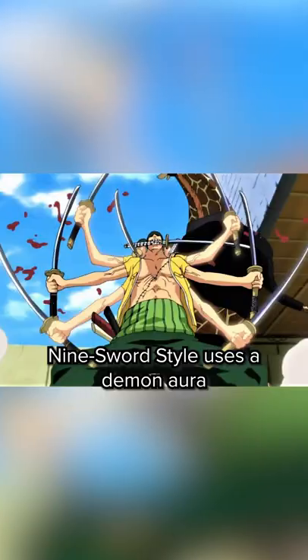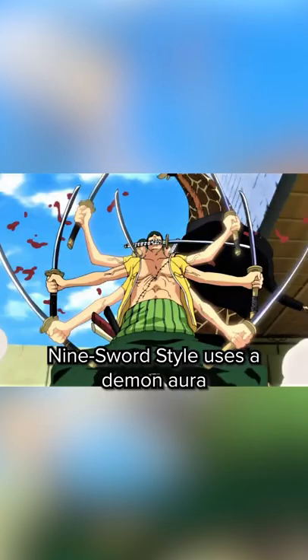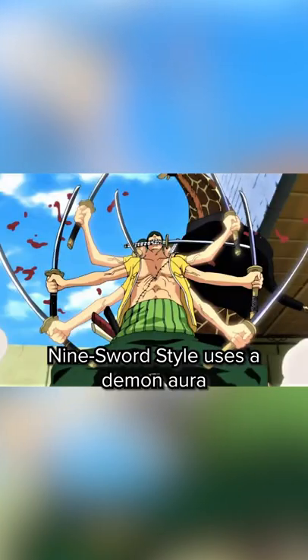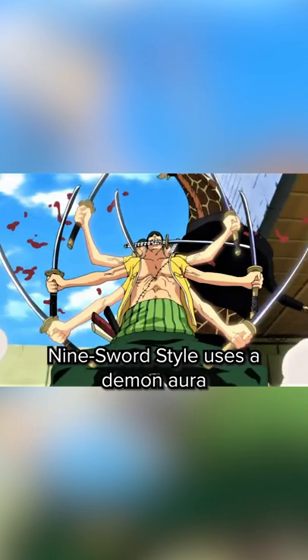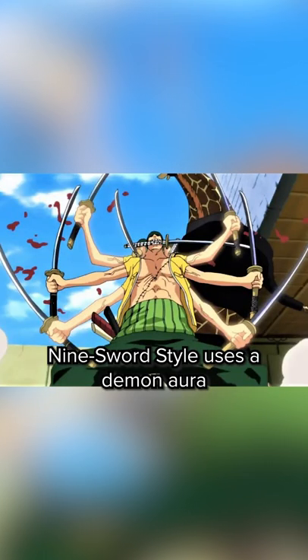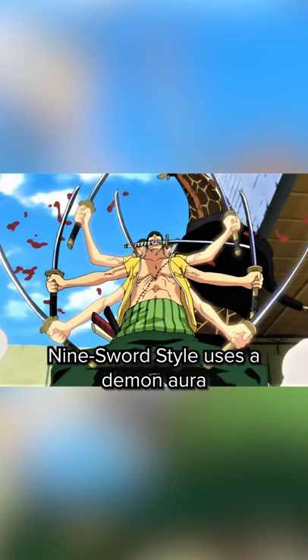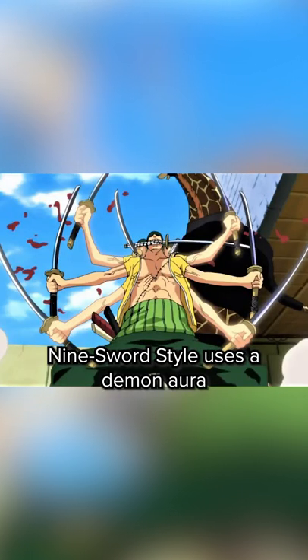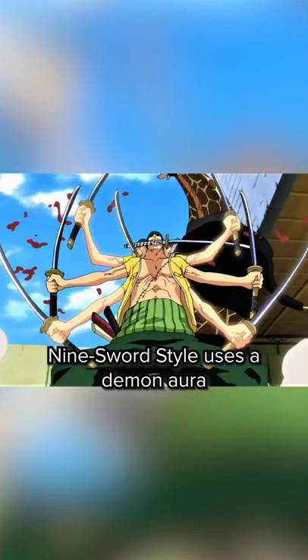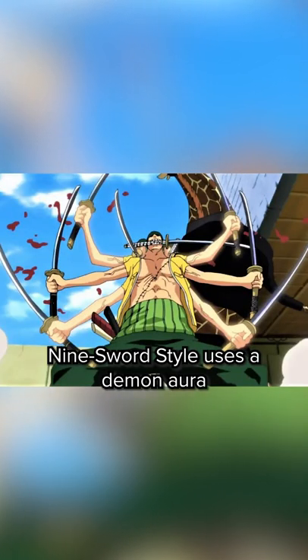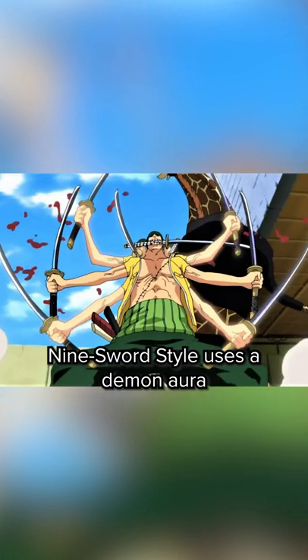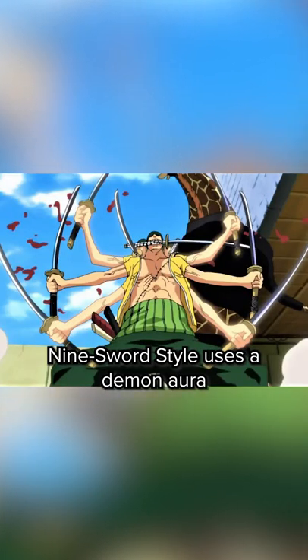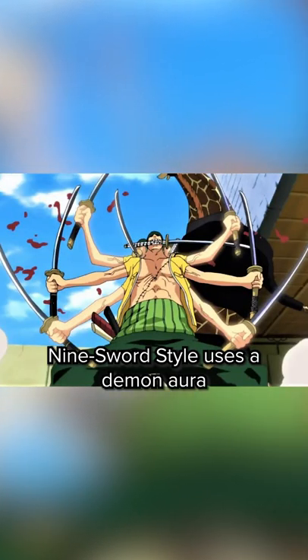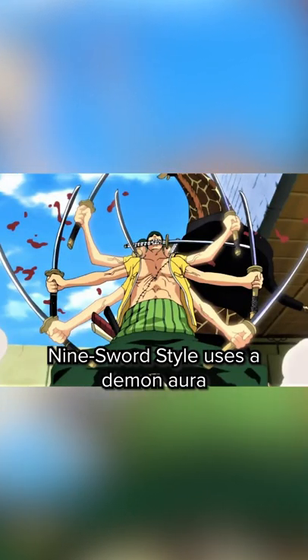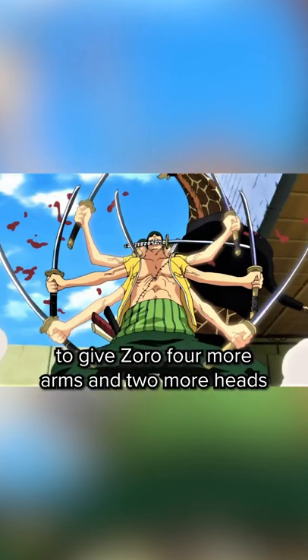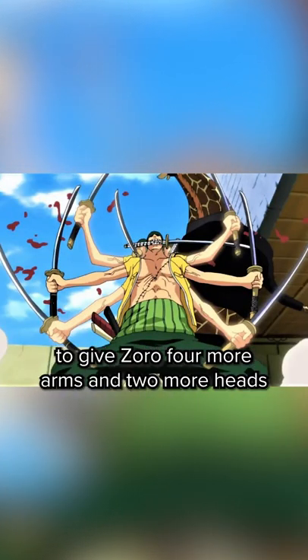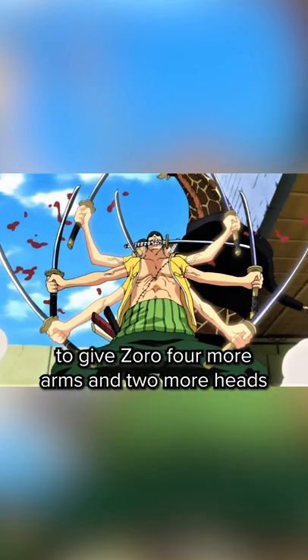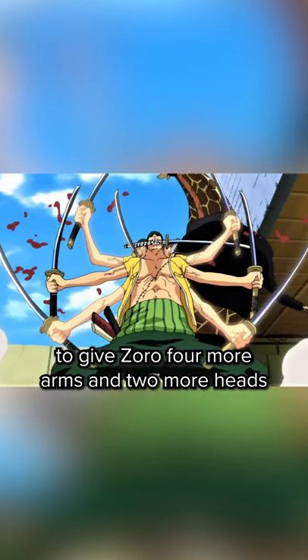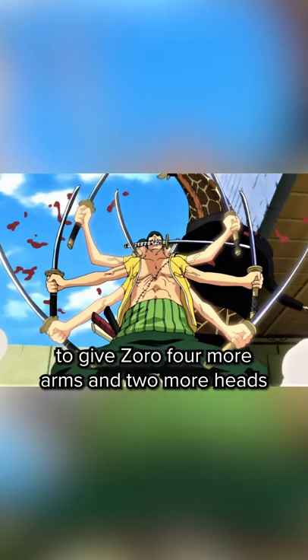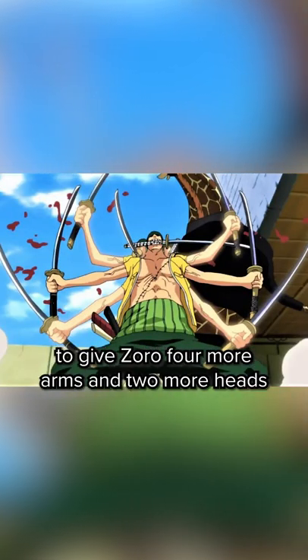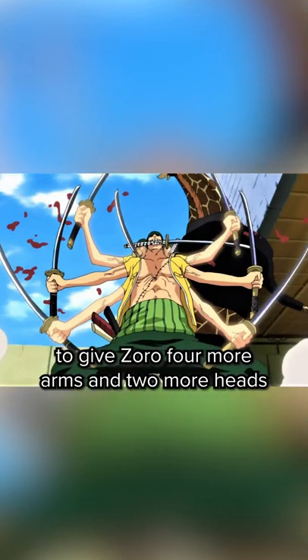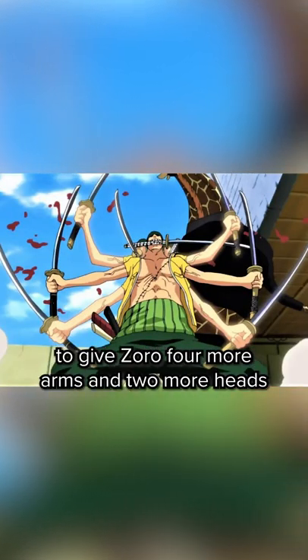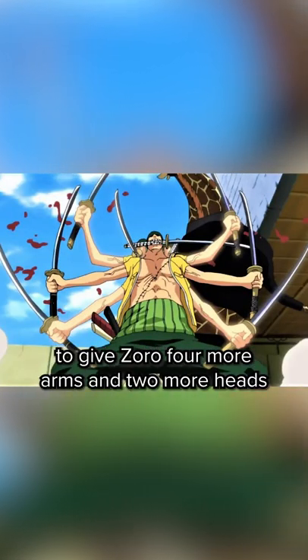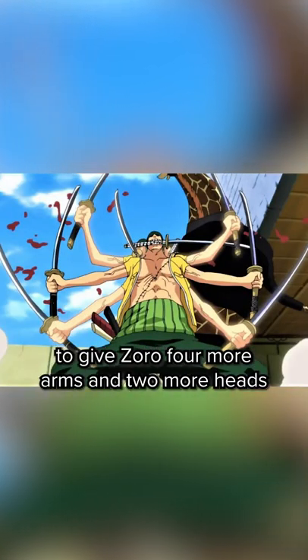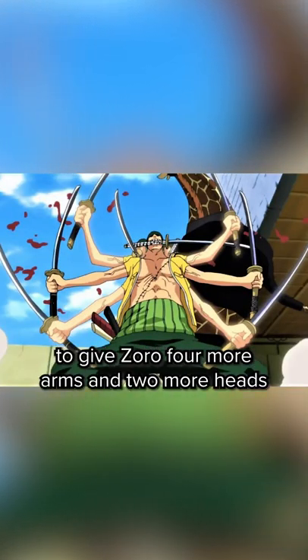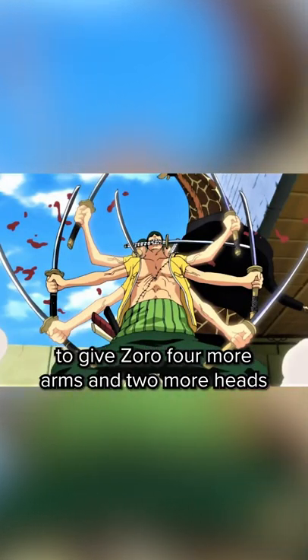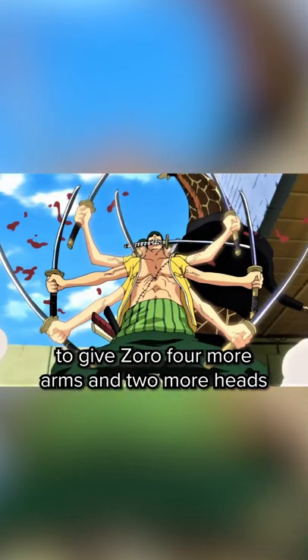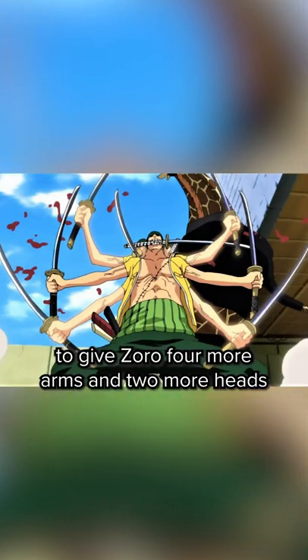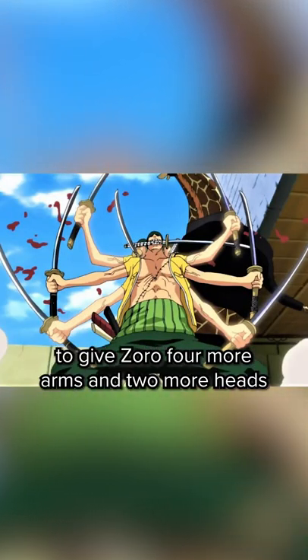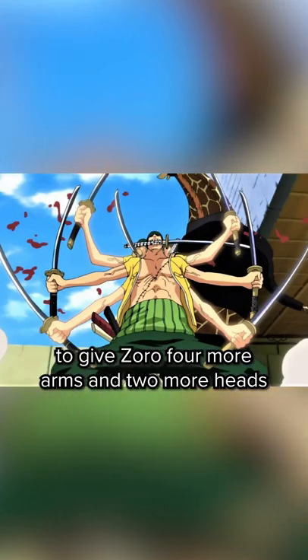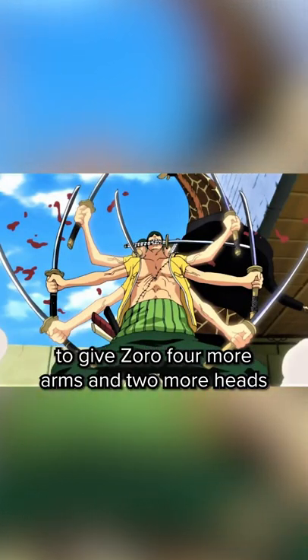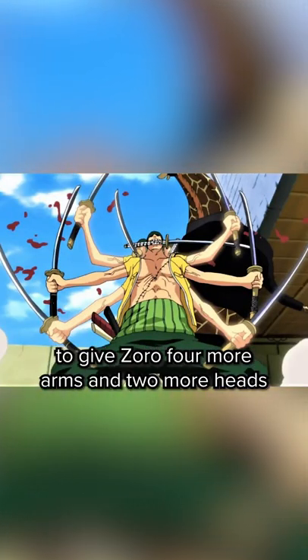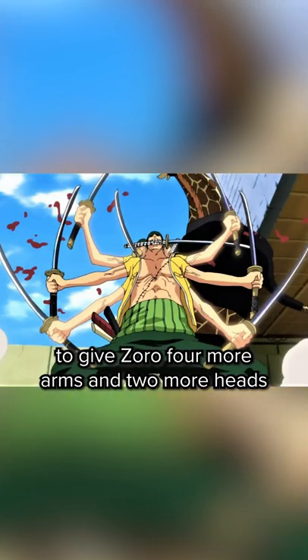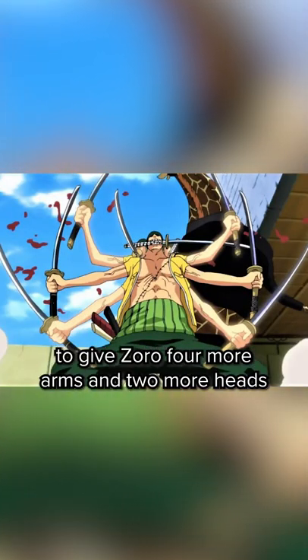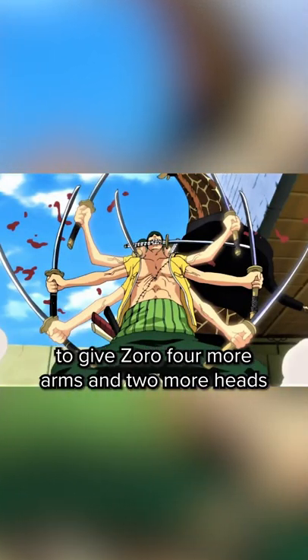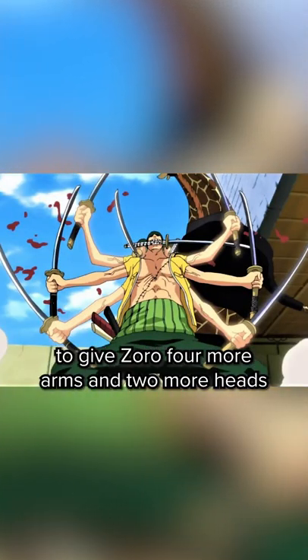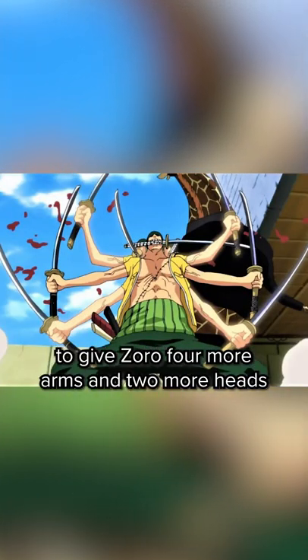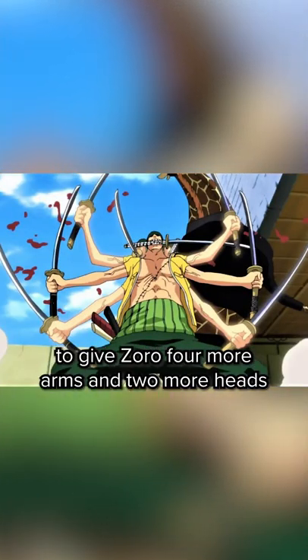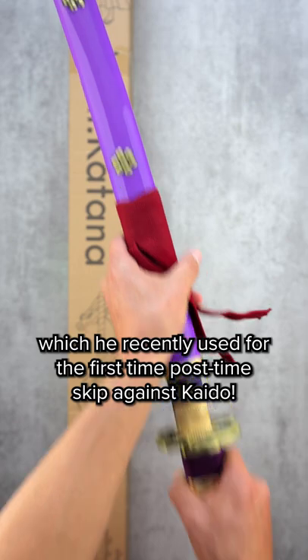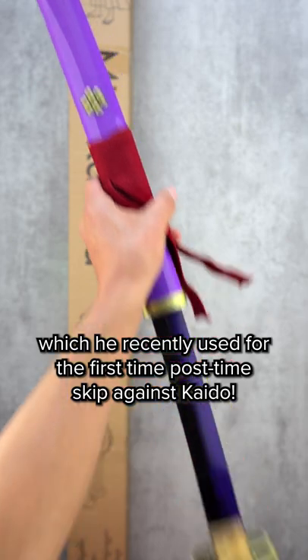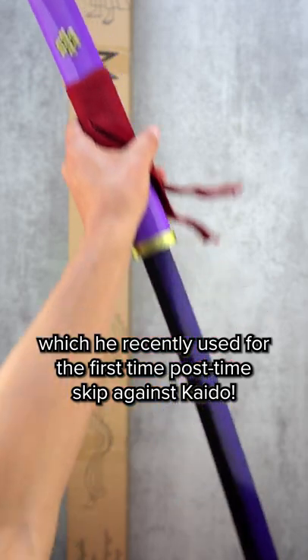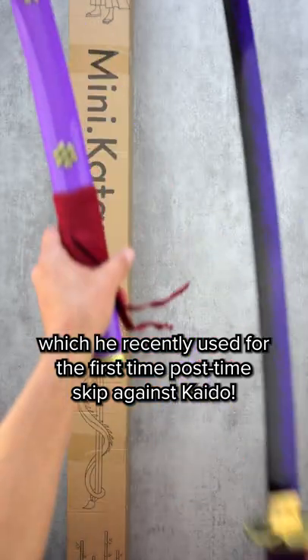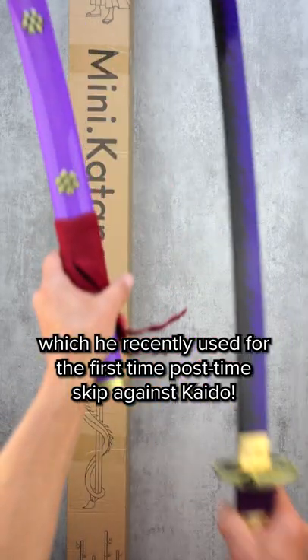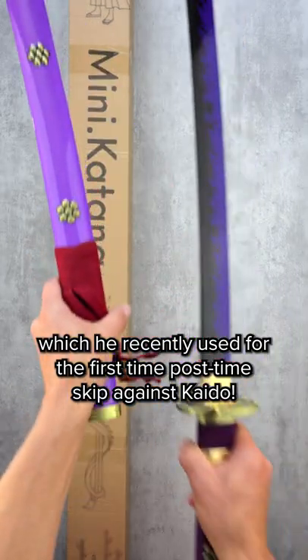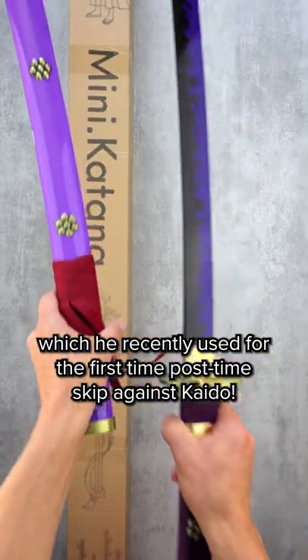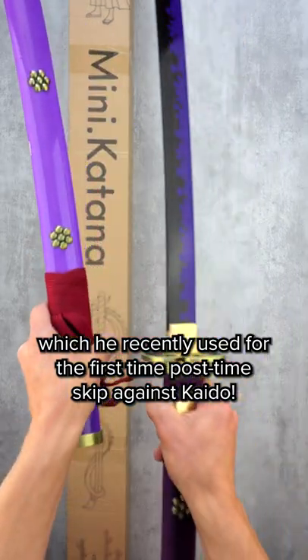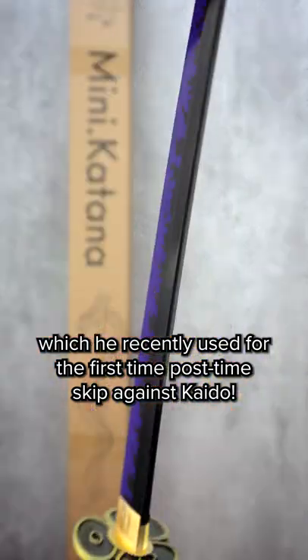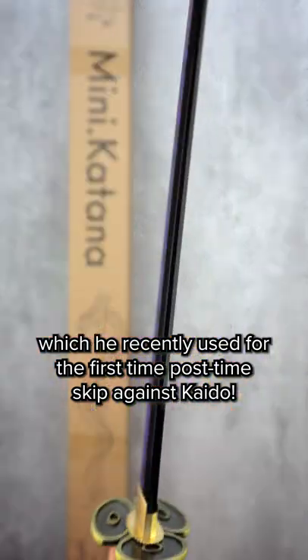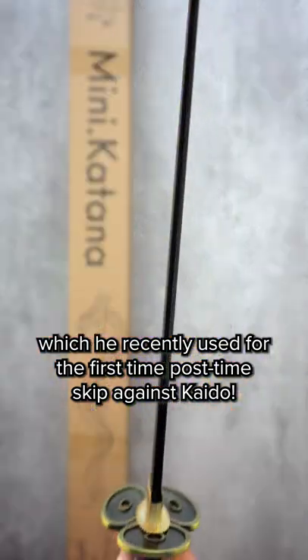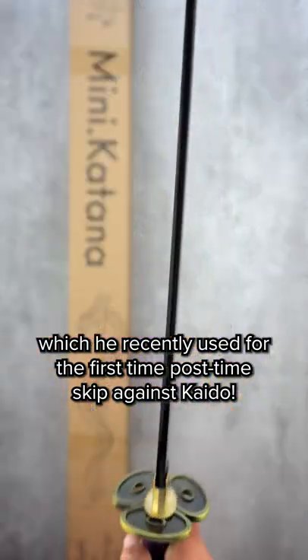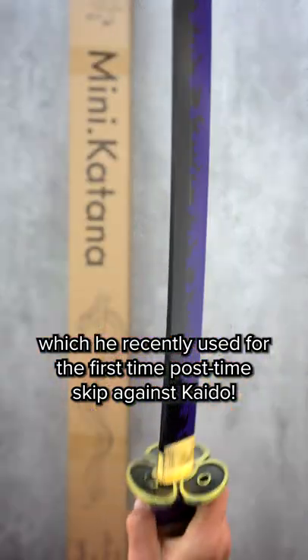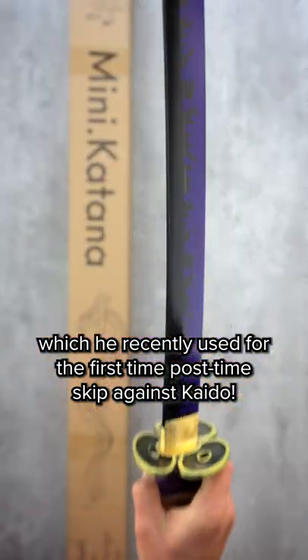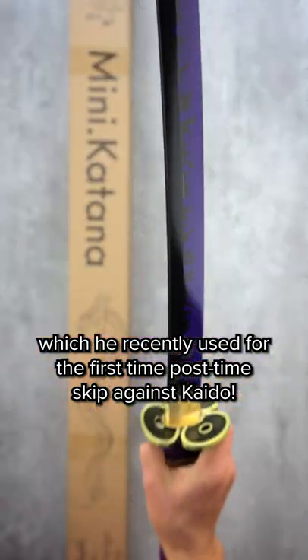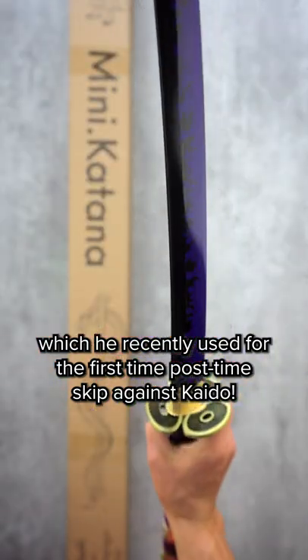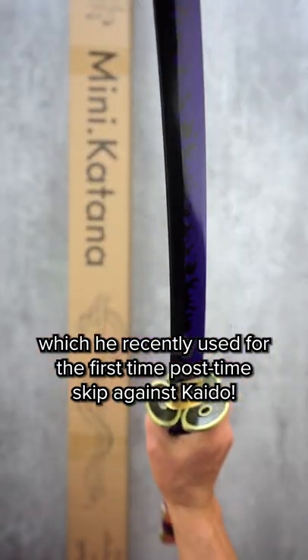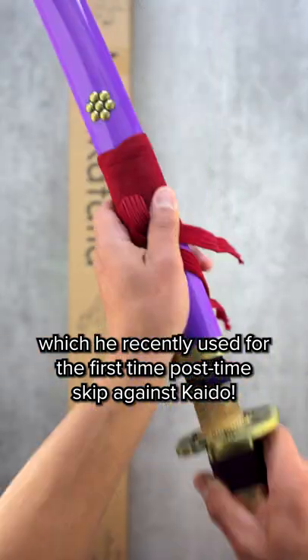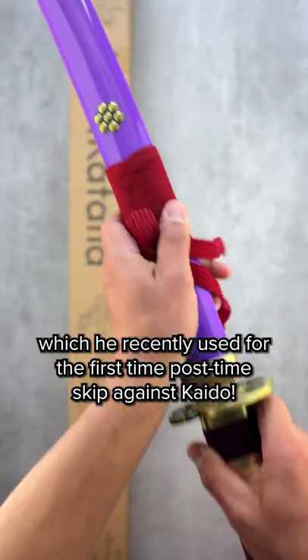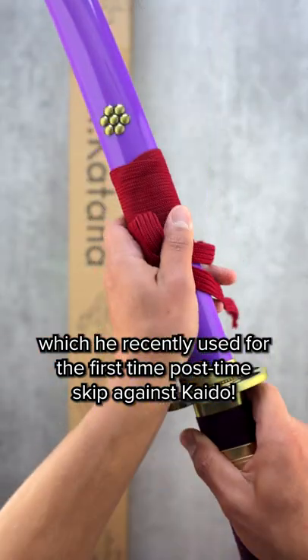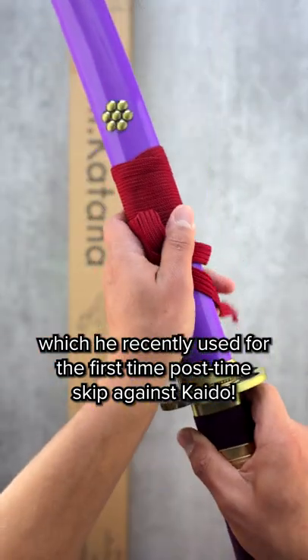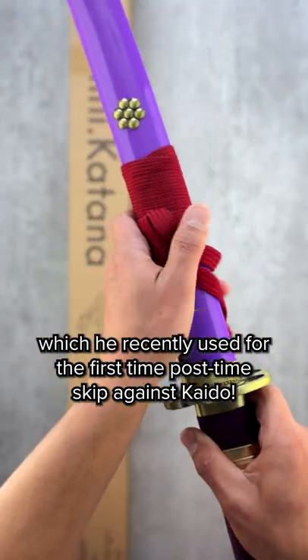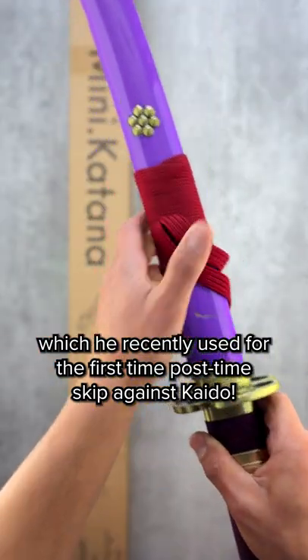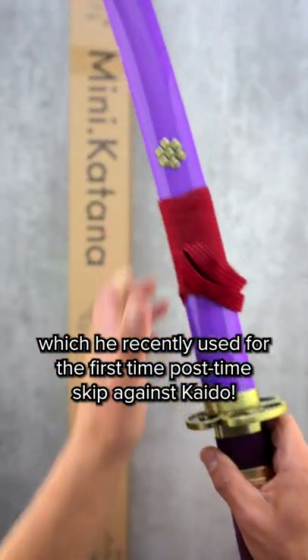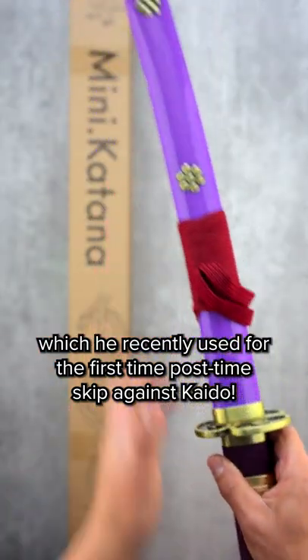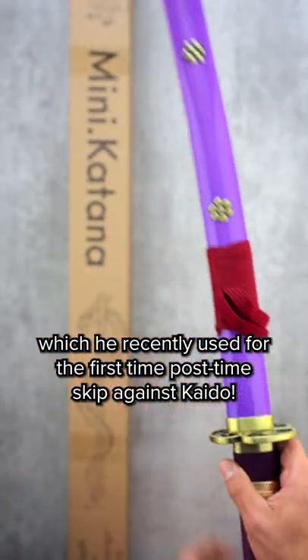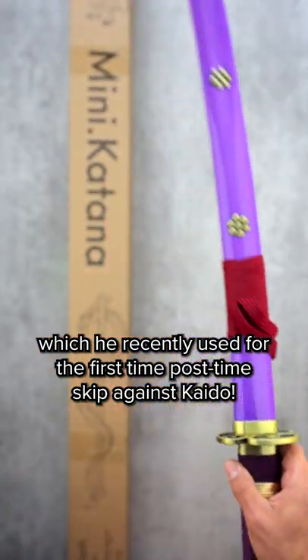The 9 sword style uses a demon order to give Zoro 4 more arms and 2 more heads, which he recently used for the first time post time skip against Kaido.